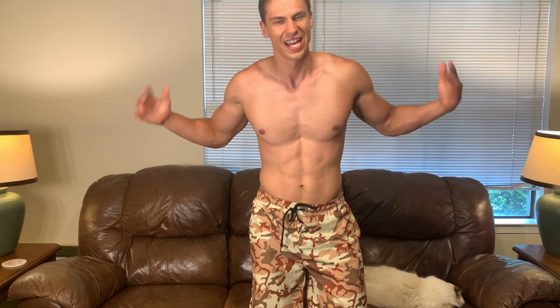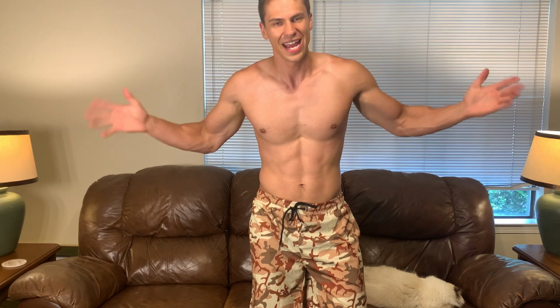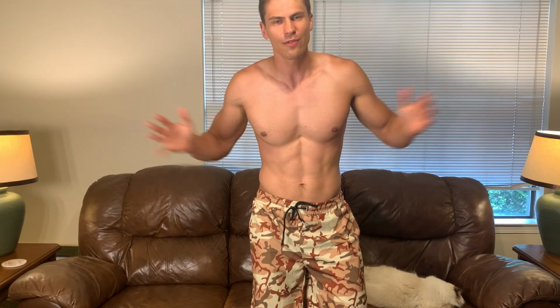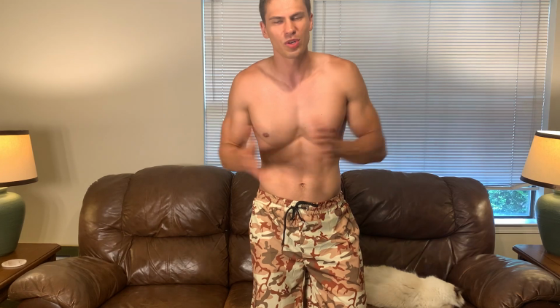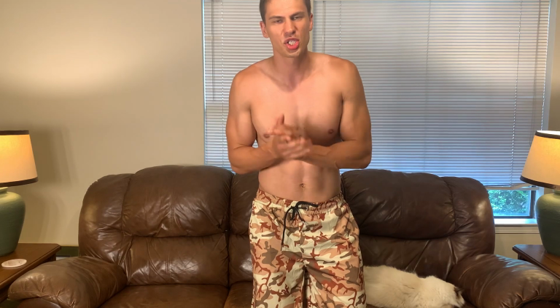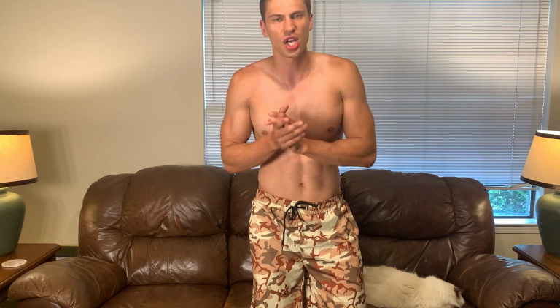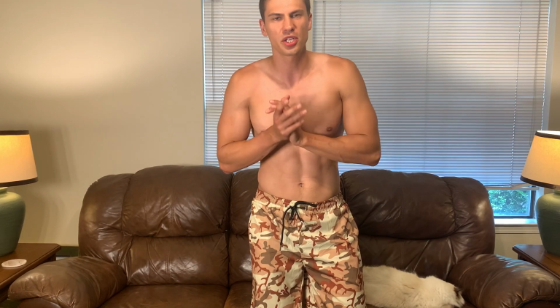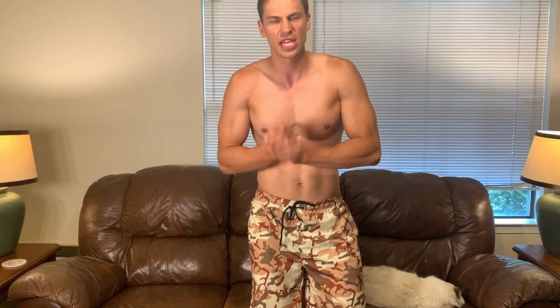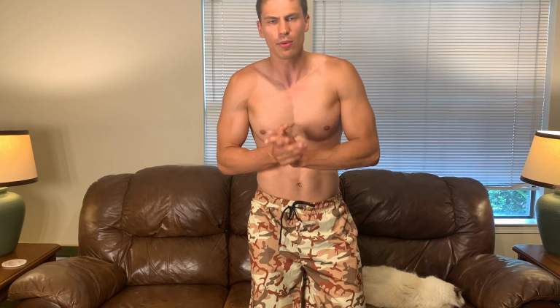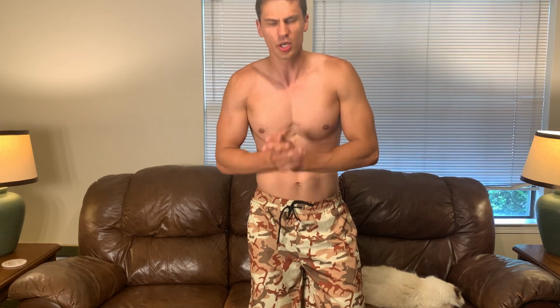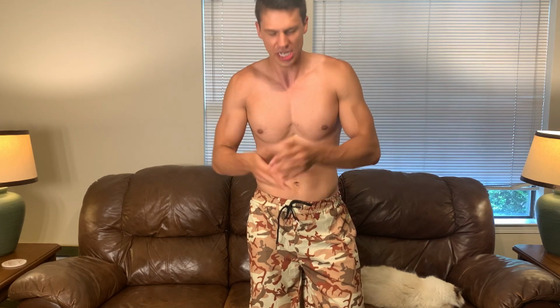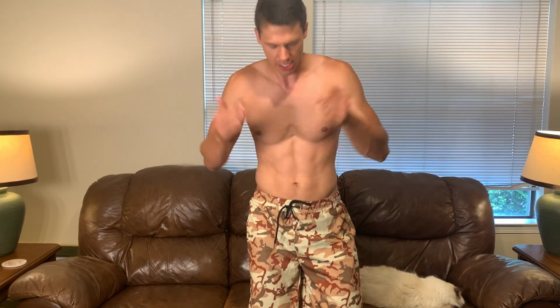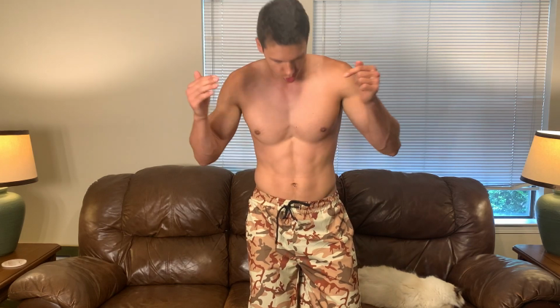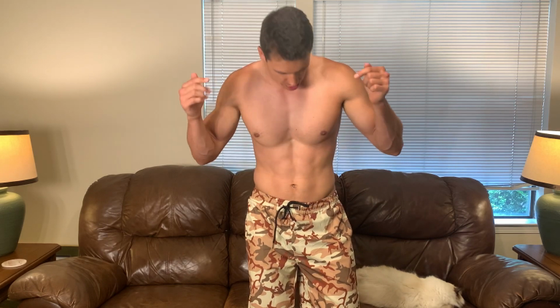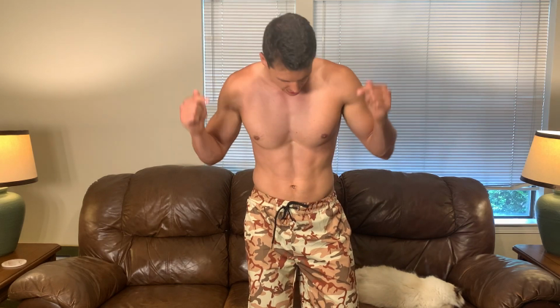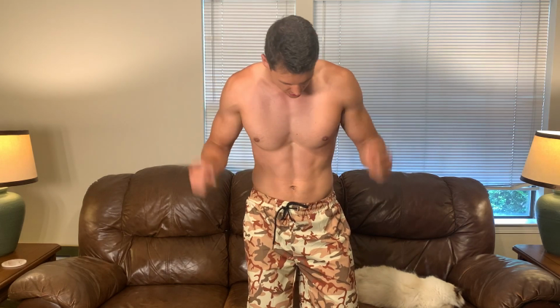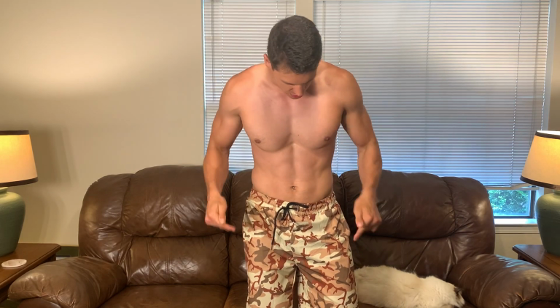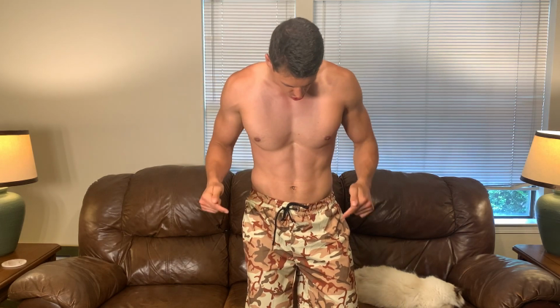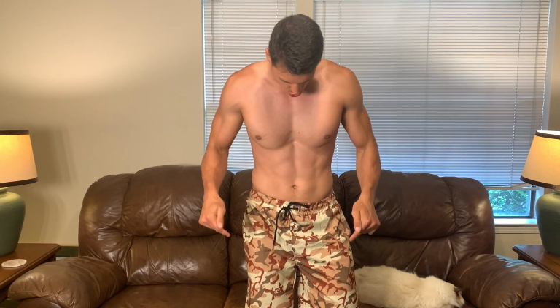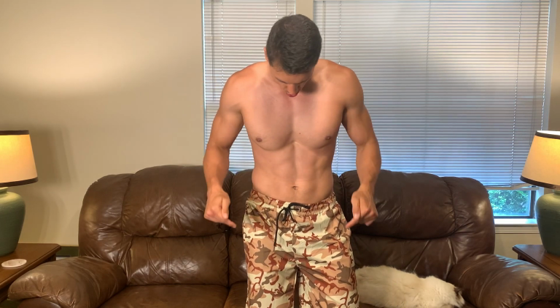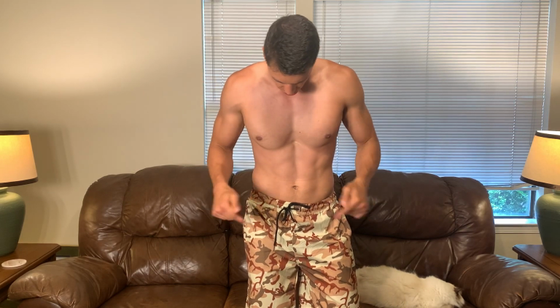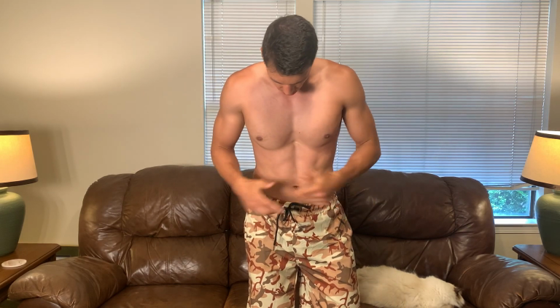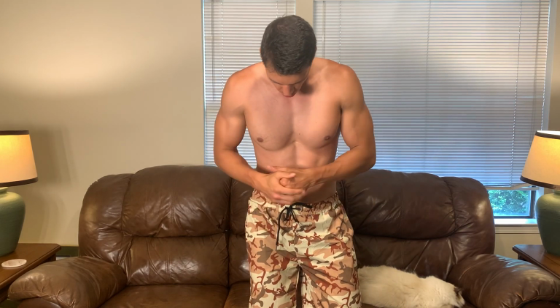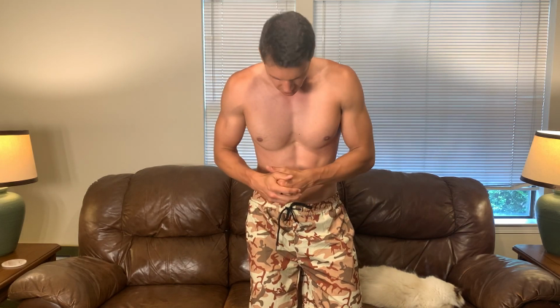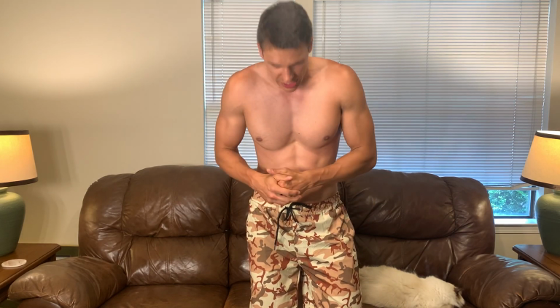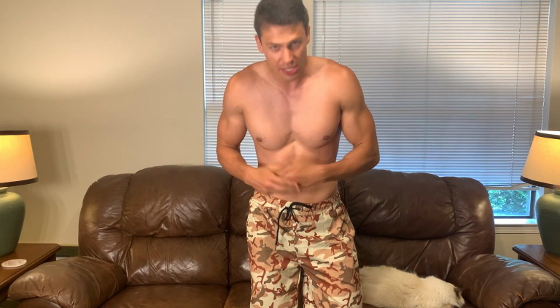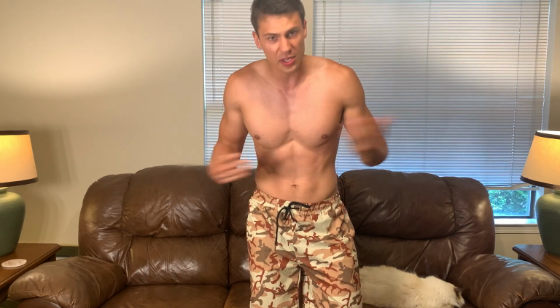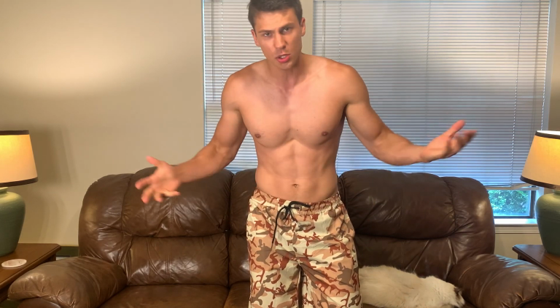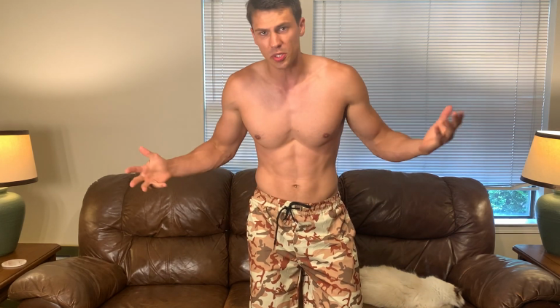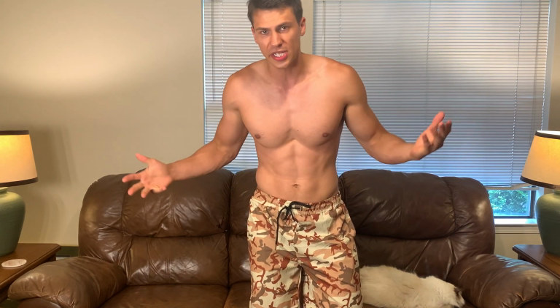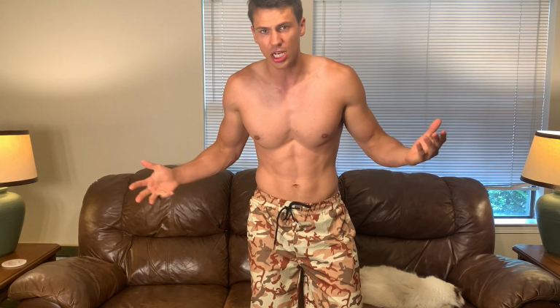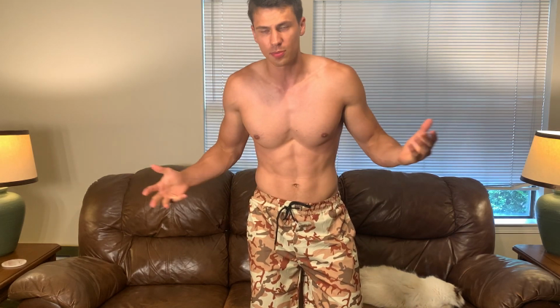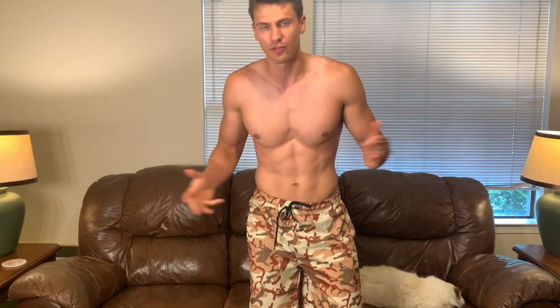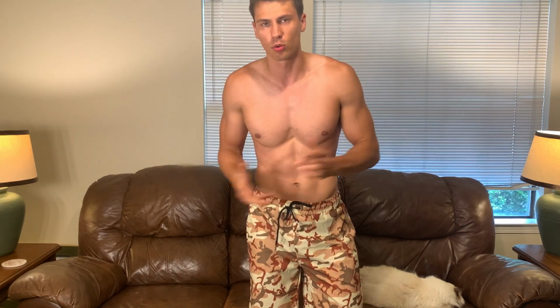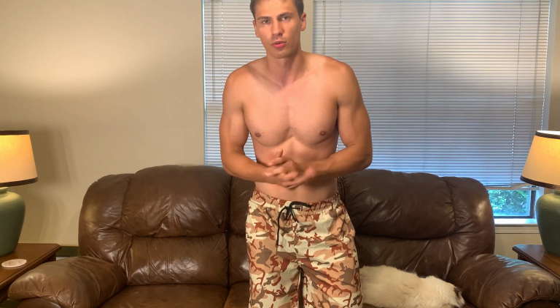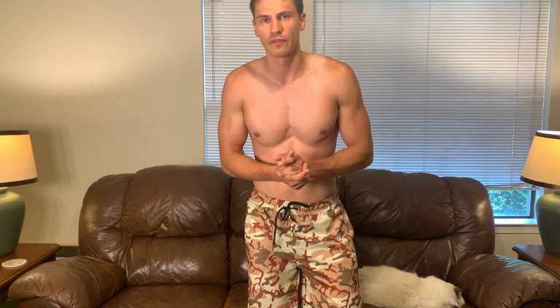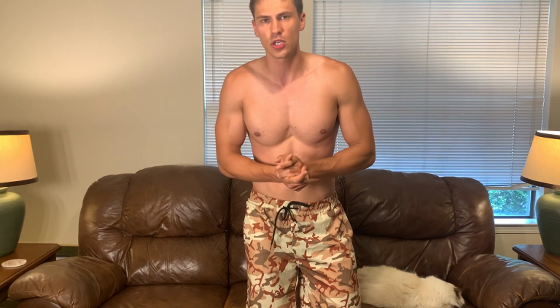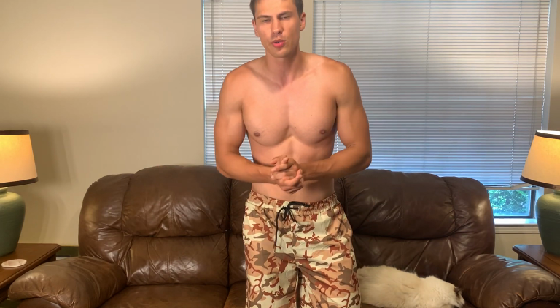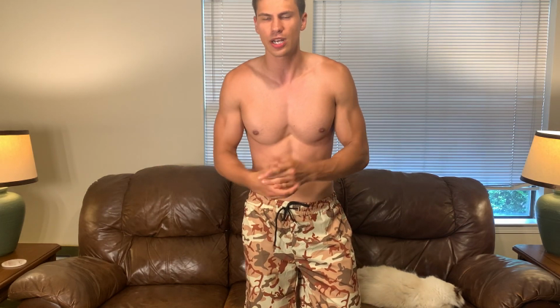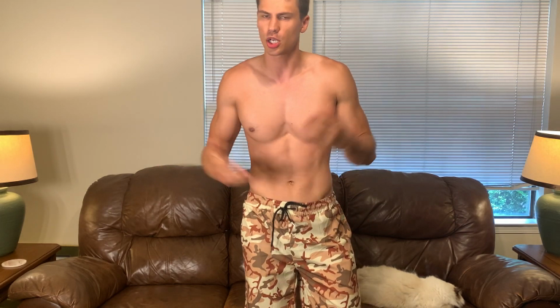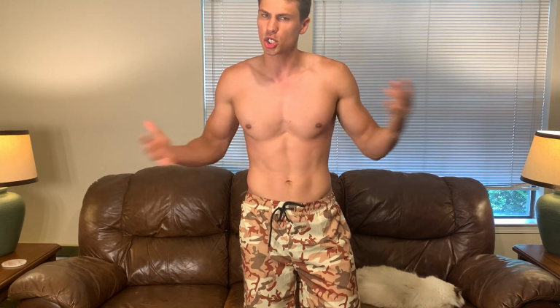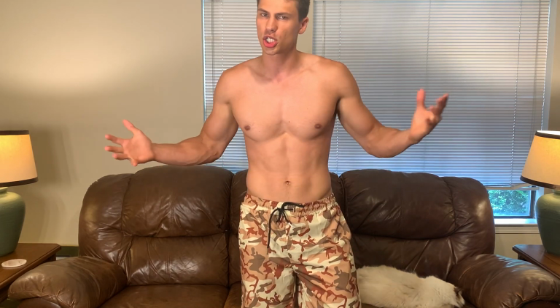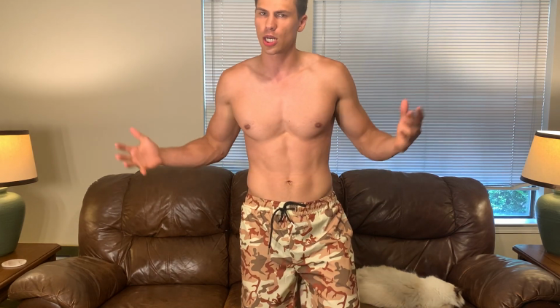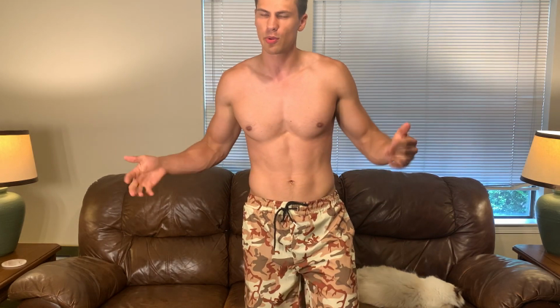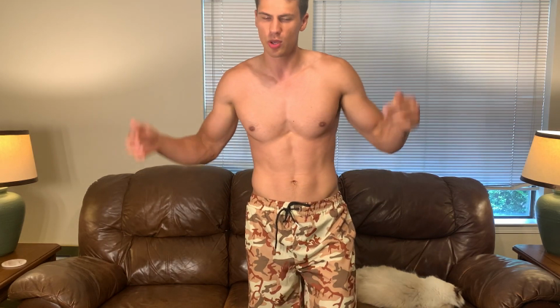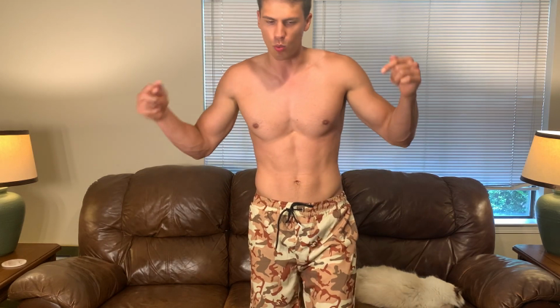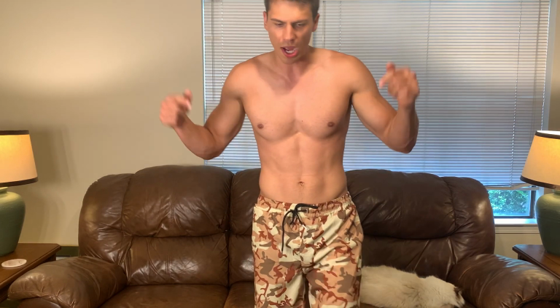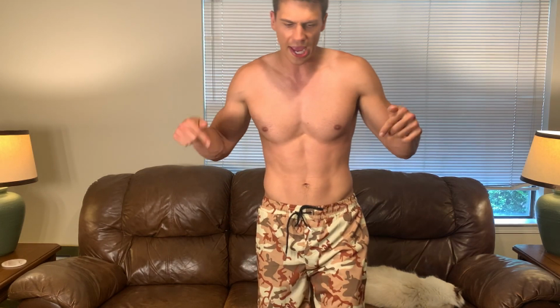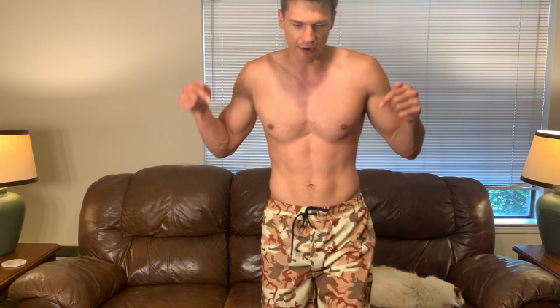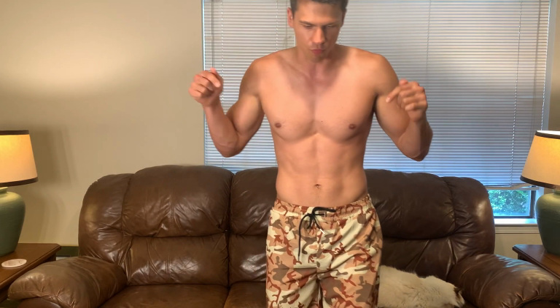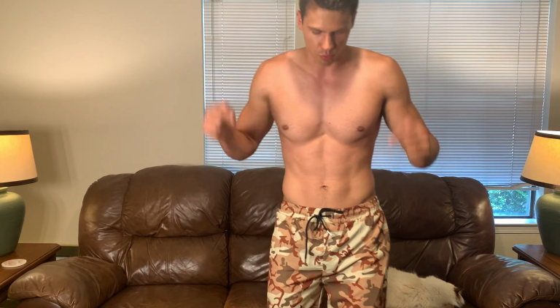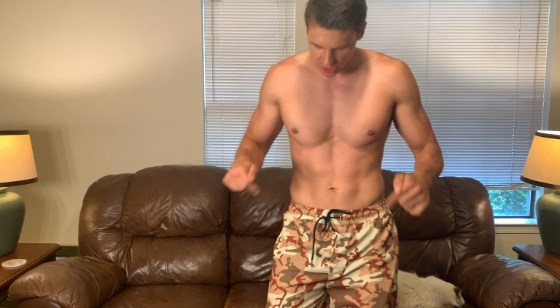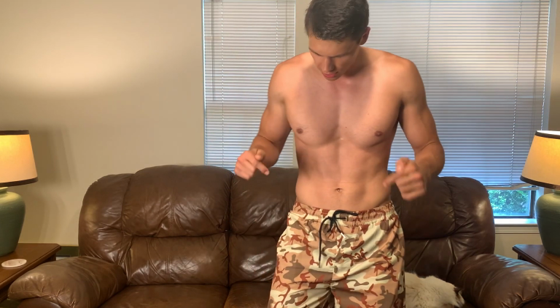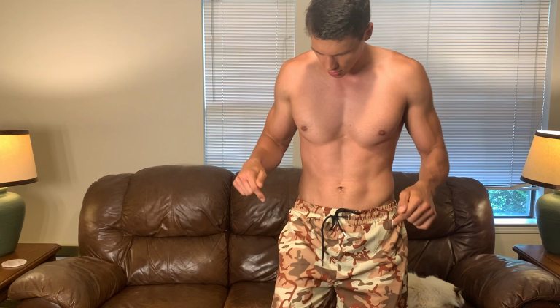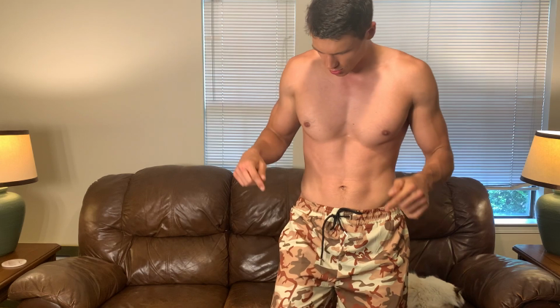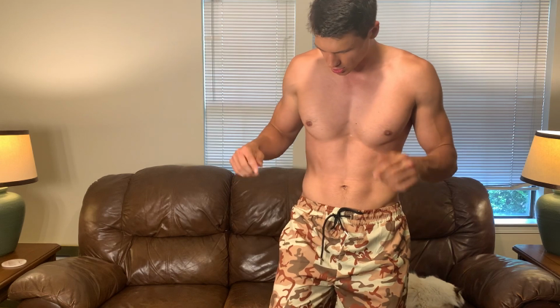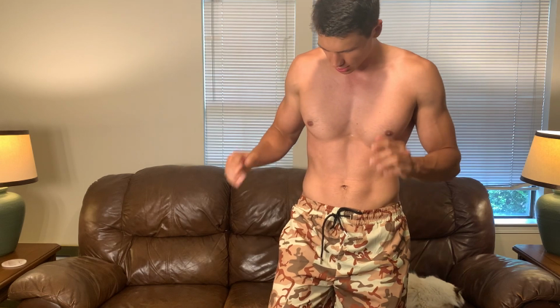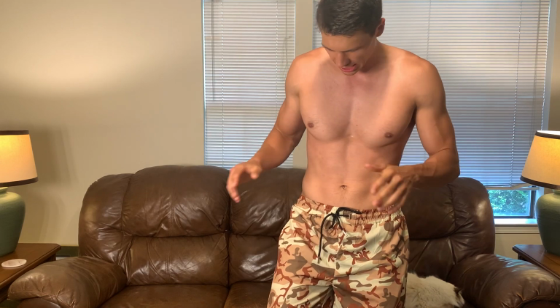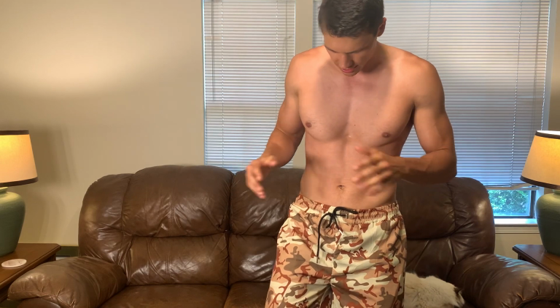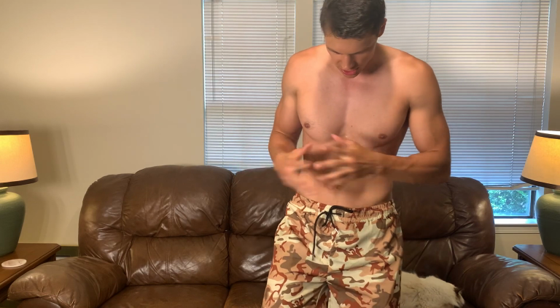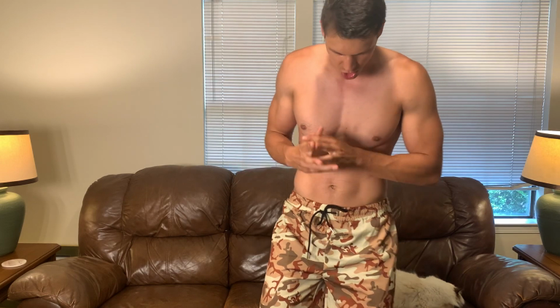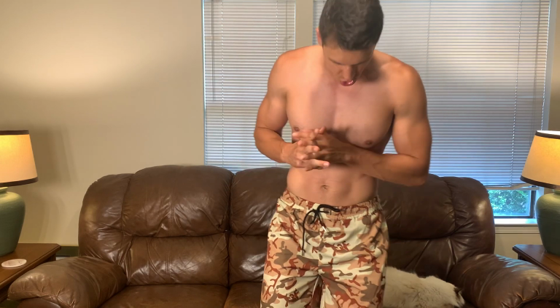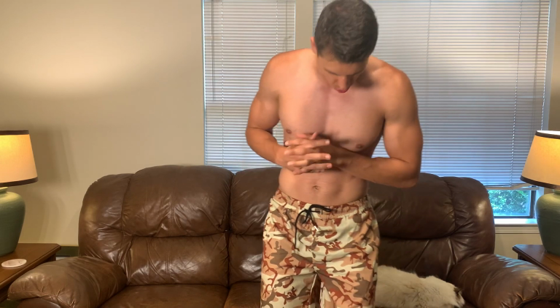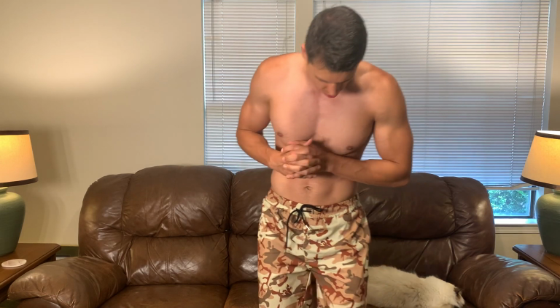Hey everyone, it's John. Today we are taking a look at these shorts from QFandy. These were sent out to me for review and I'll share with you why I've really grown to like these shorts.